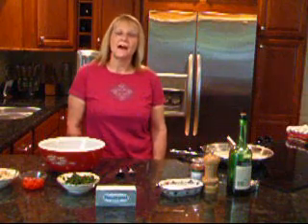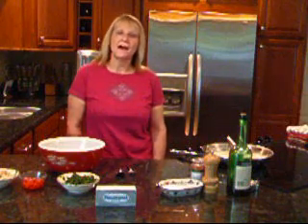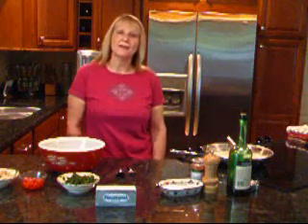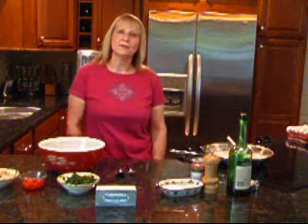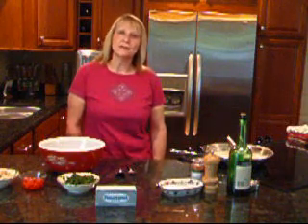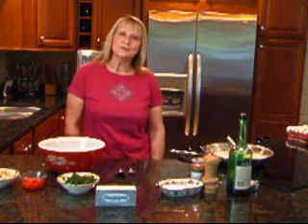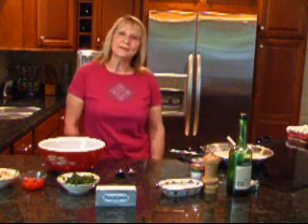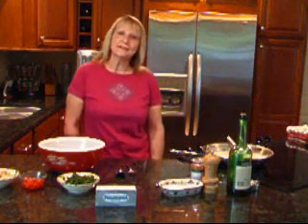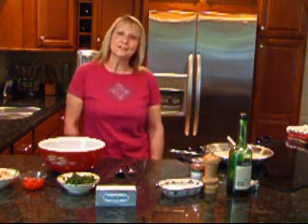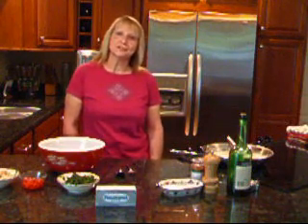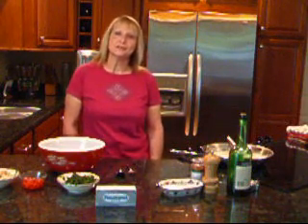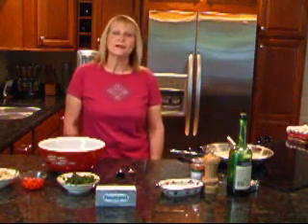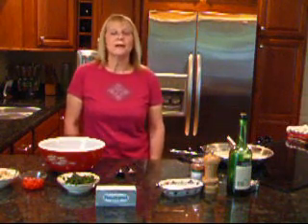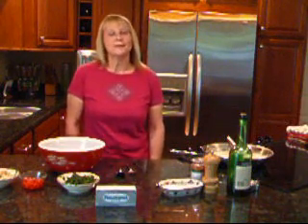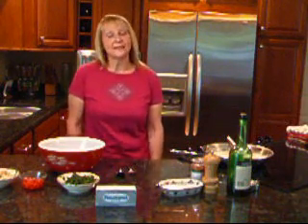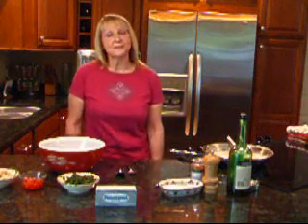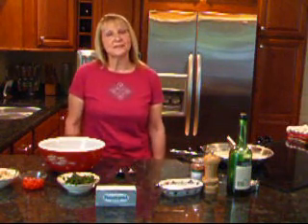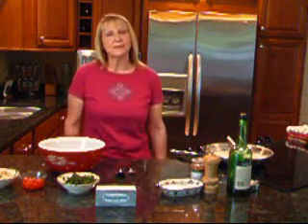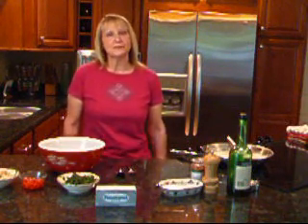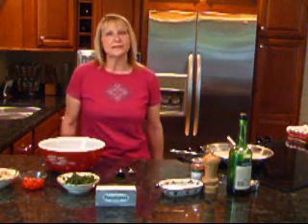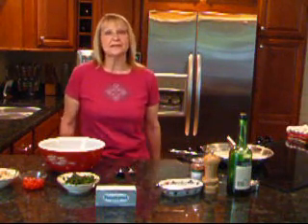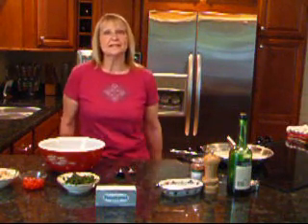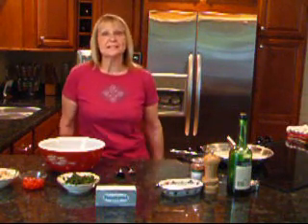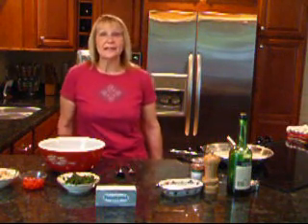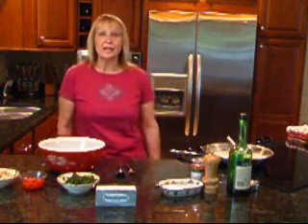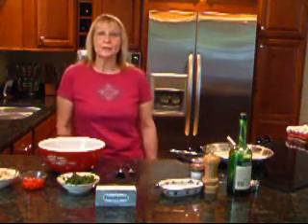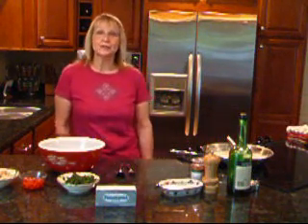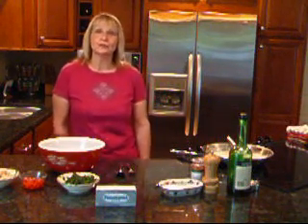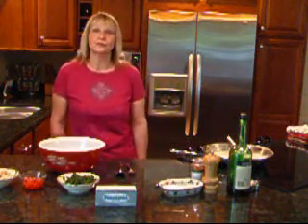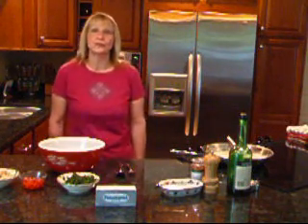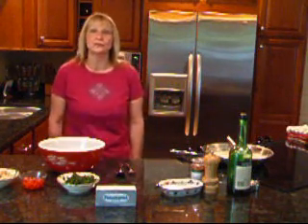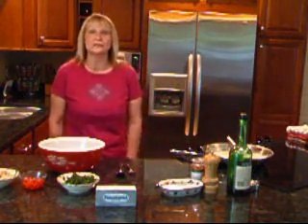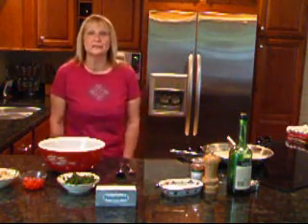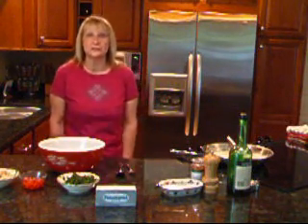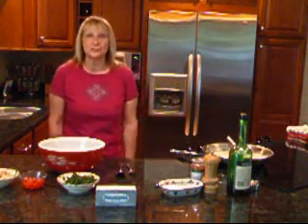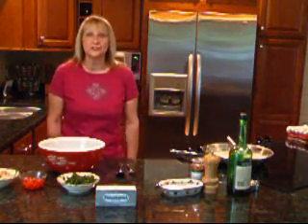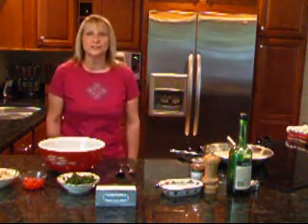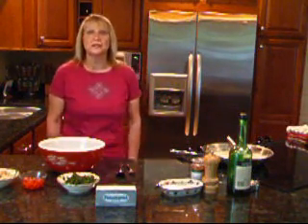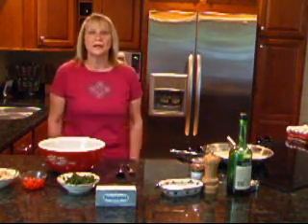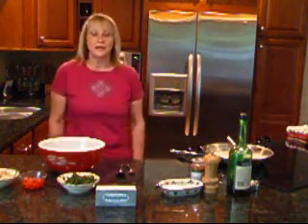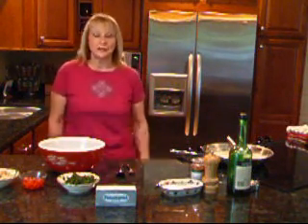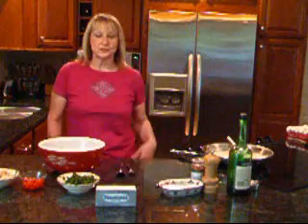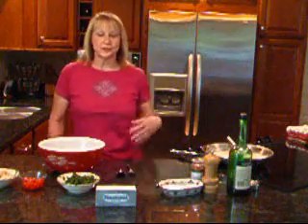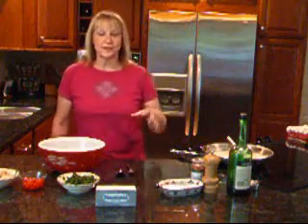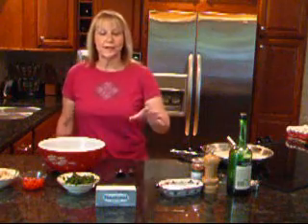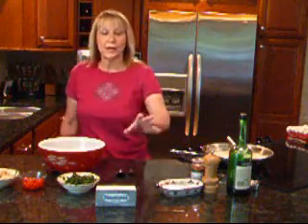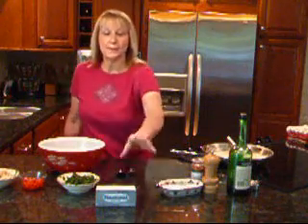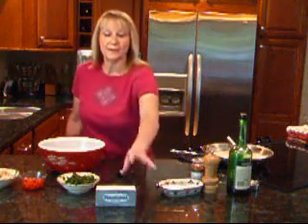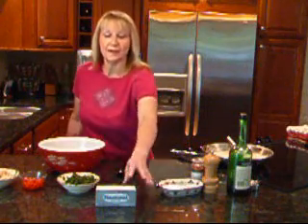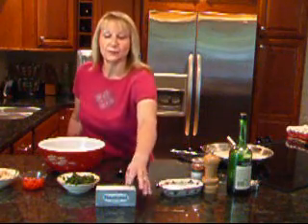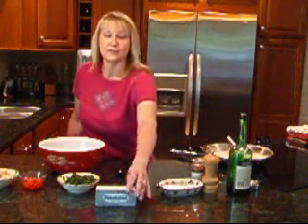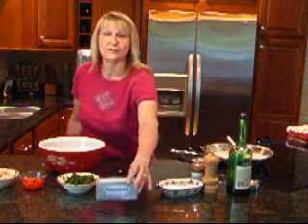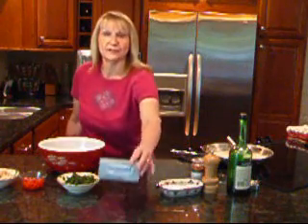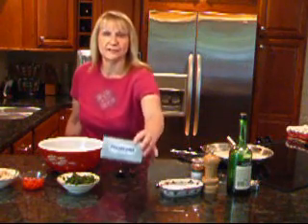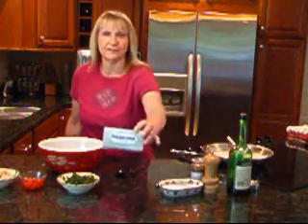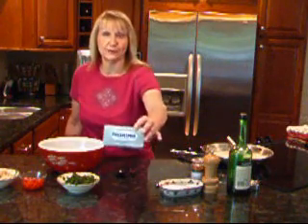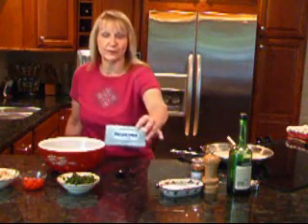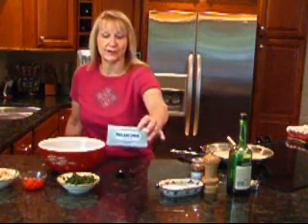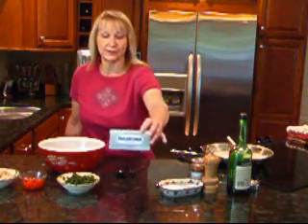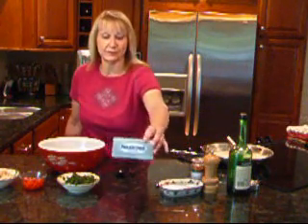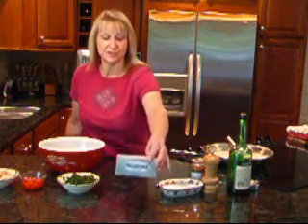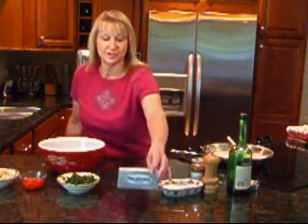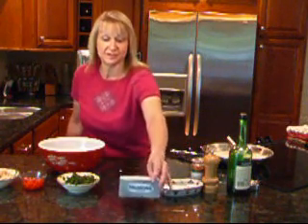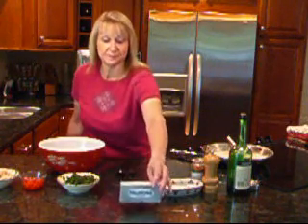Hi, welcome to my kitchen. My name is Debbie Reed, and today I'm going to cook for you a delicious entrée made with Philadelphia brand cream cheese.